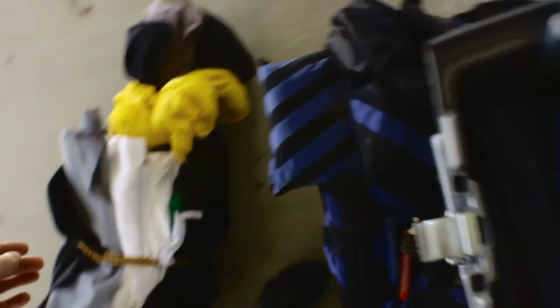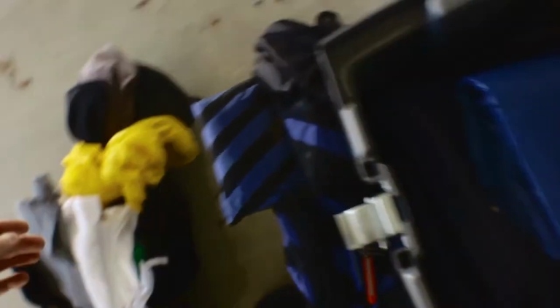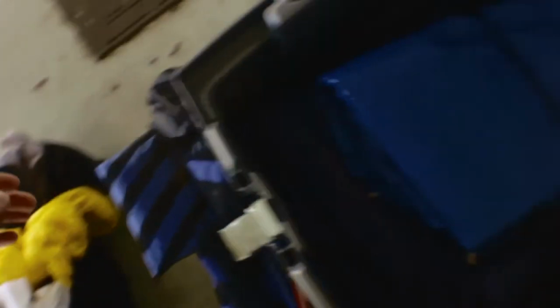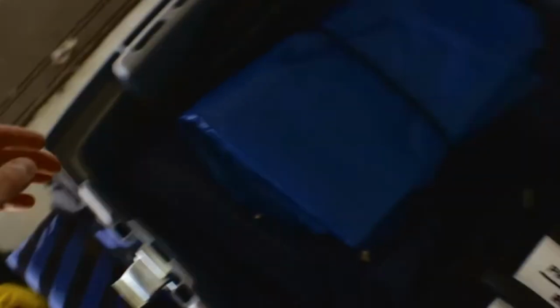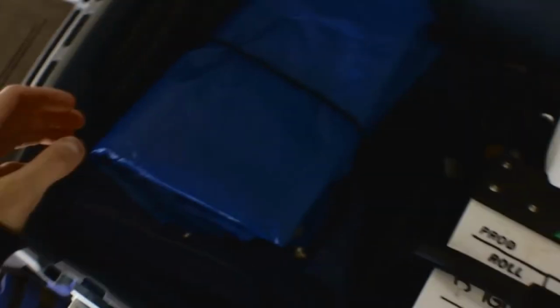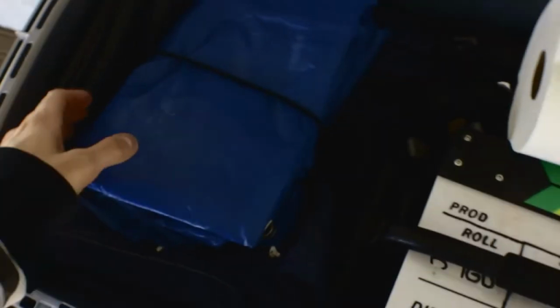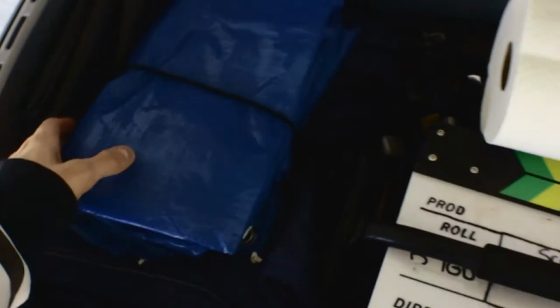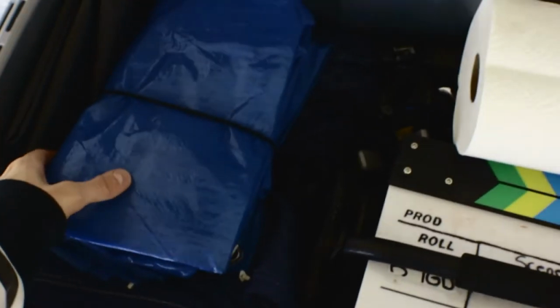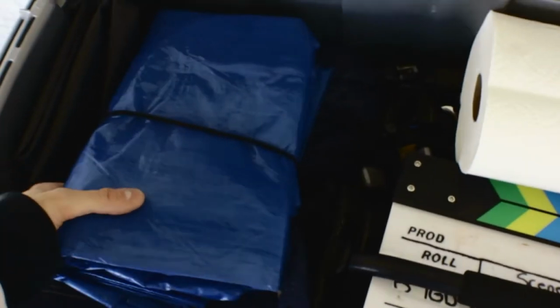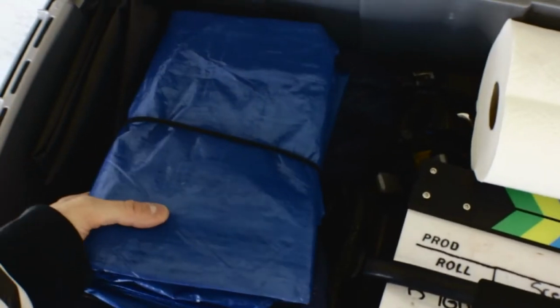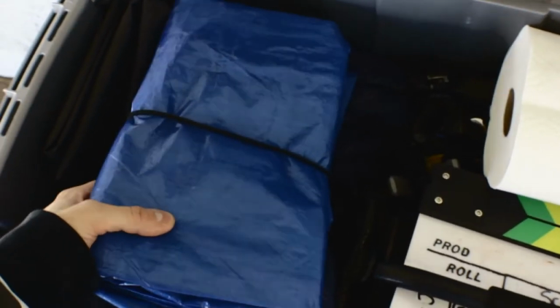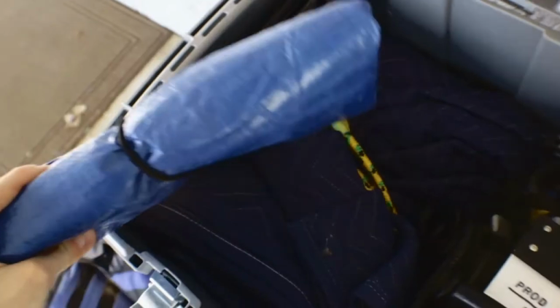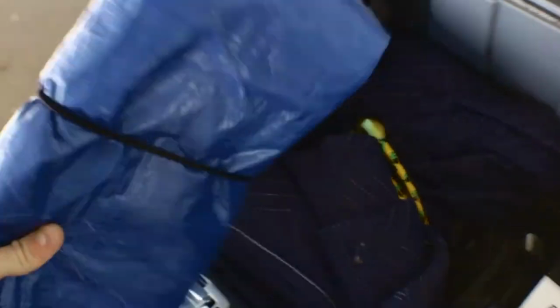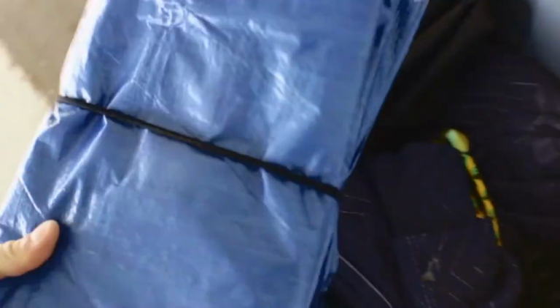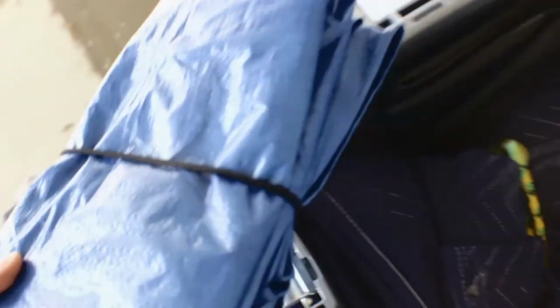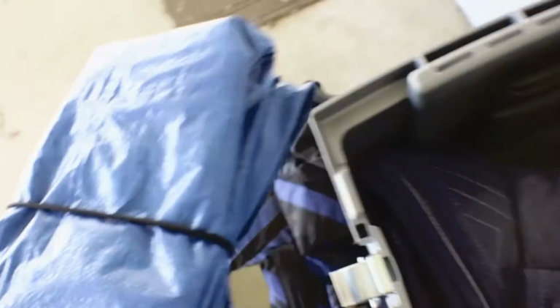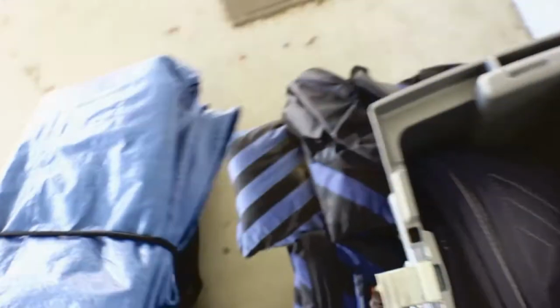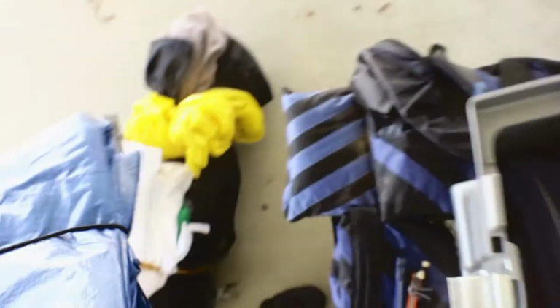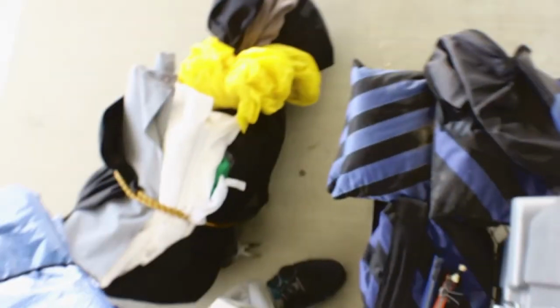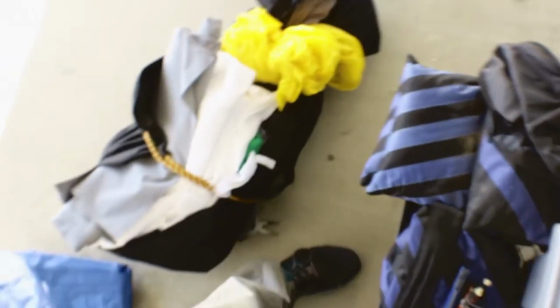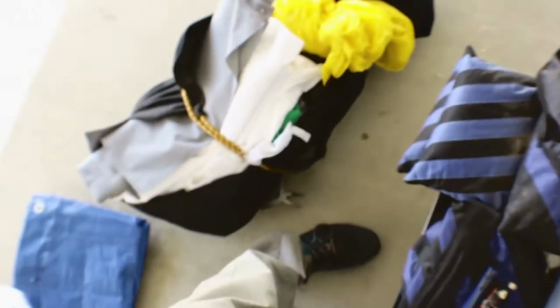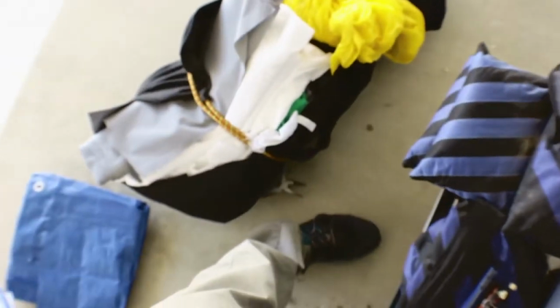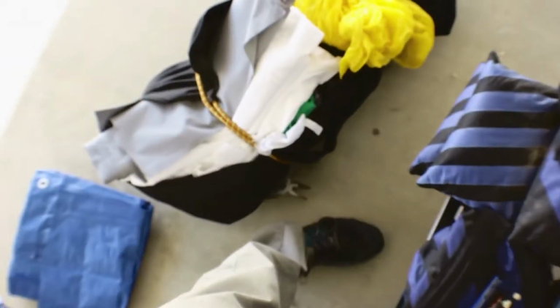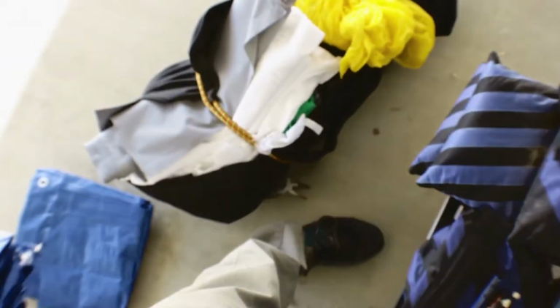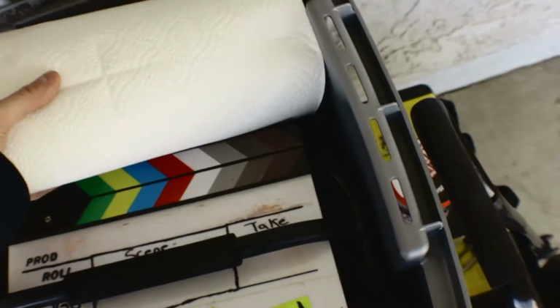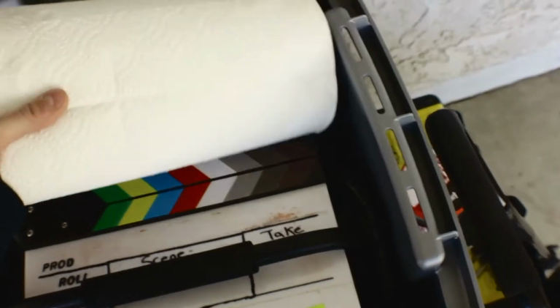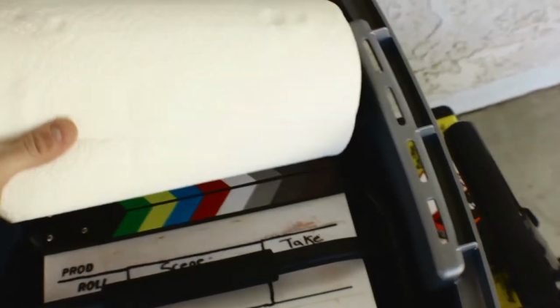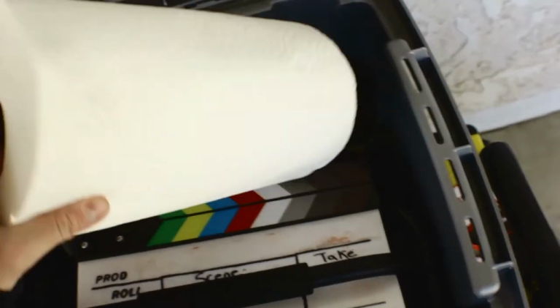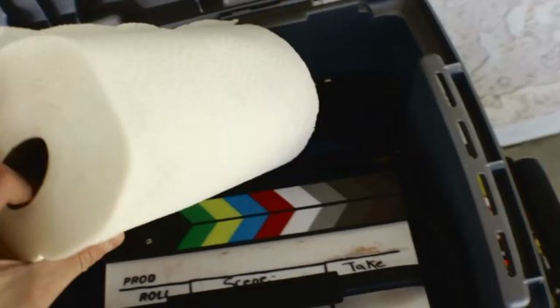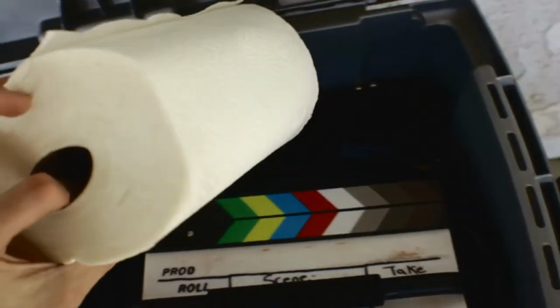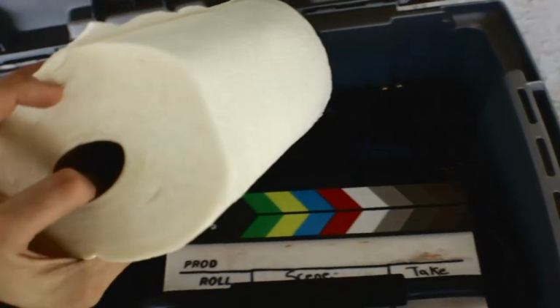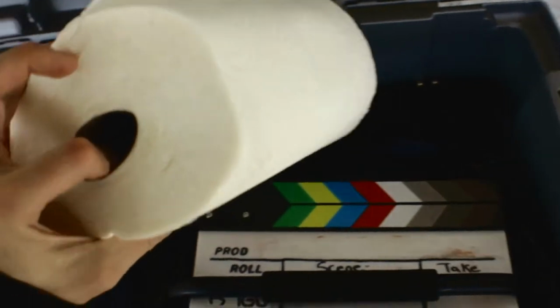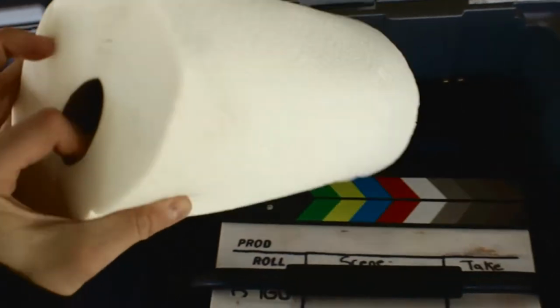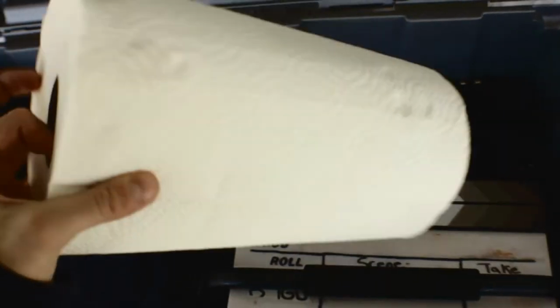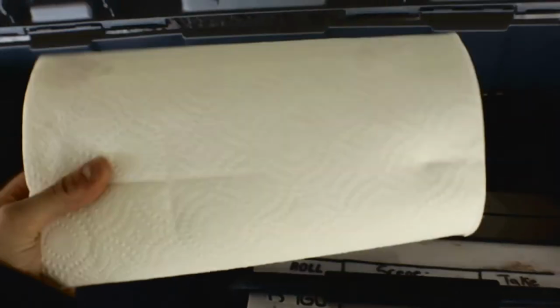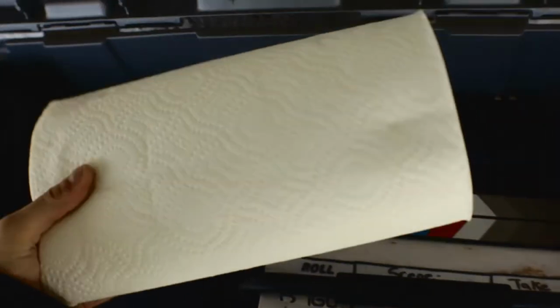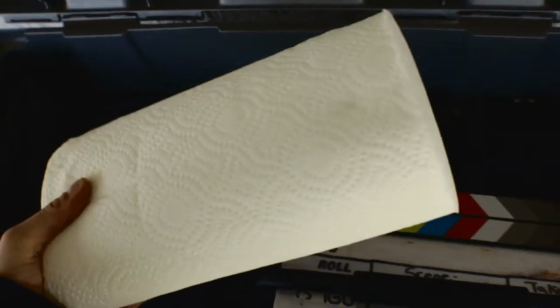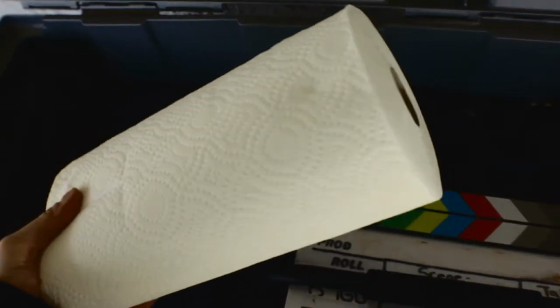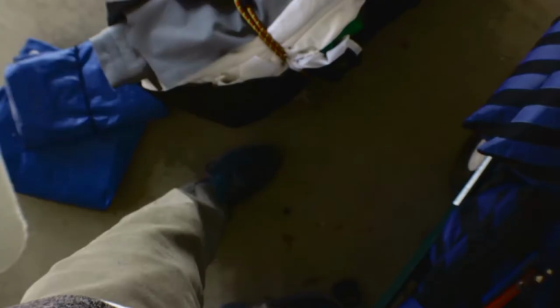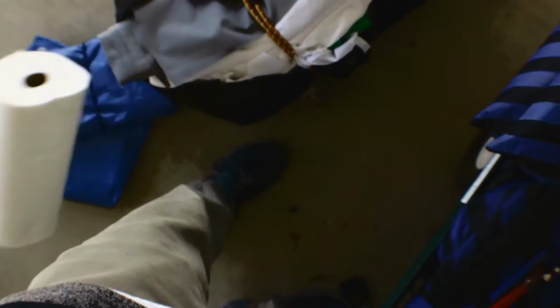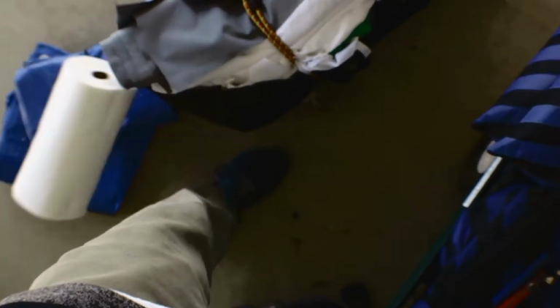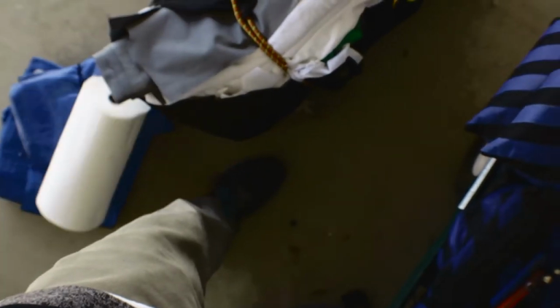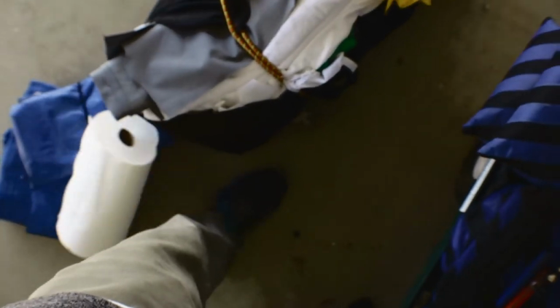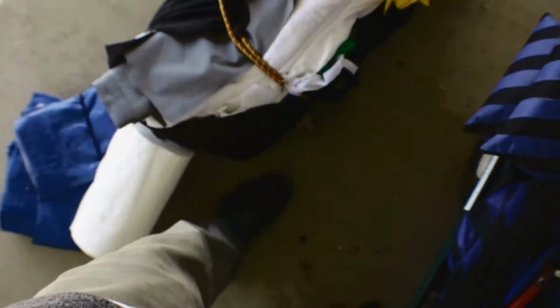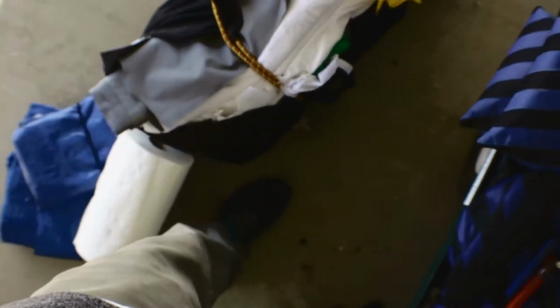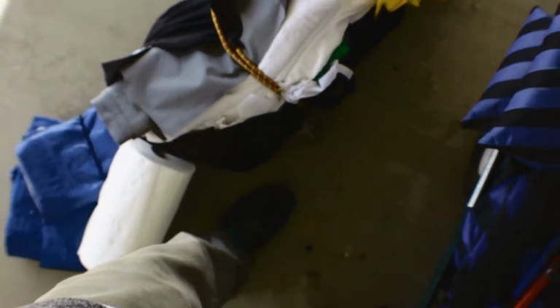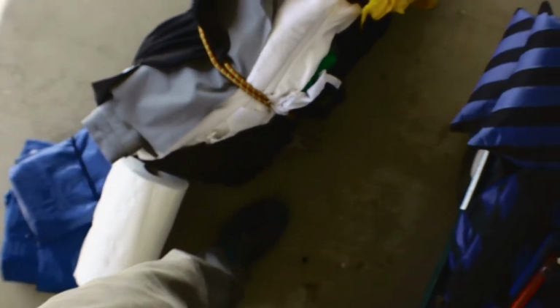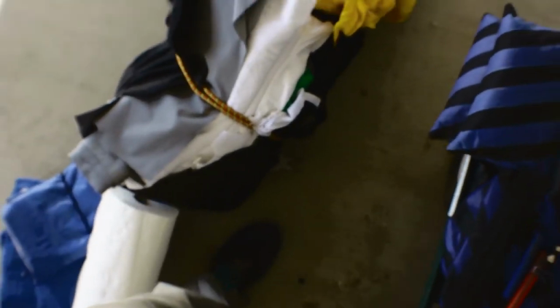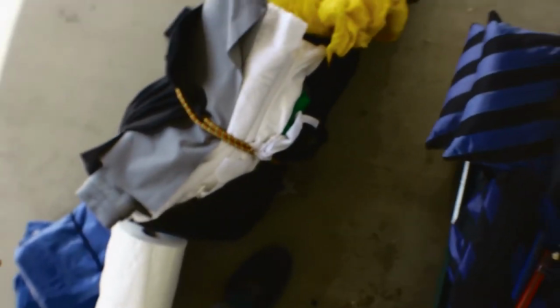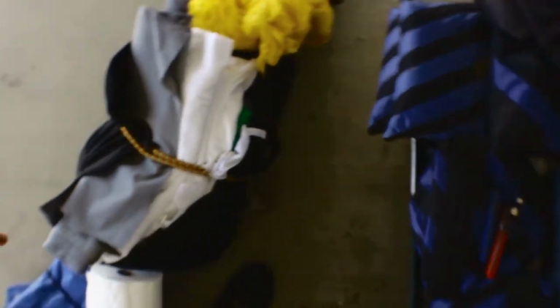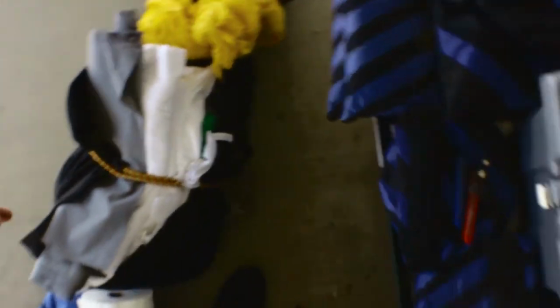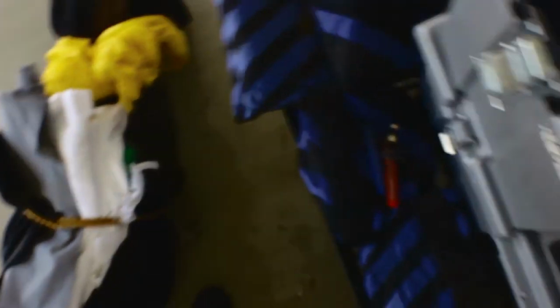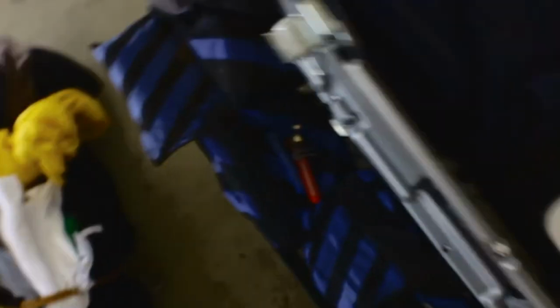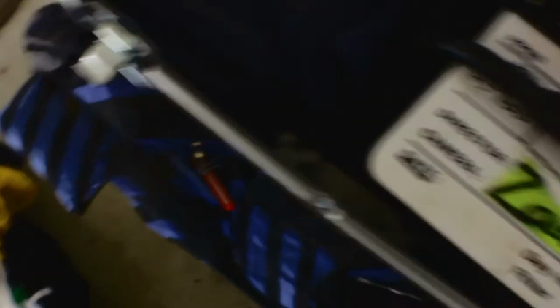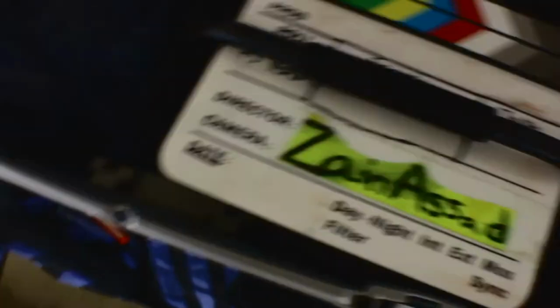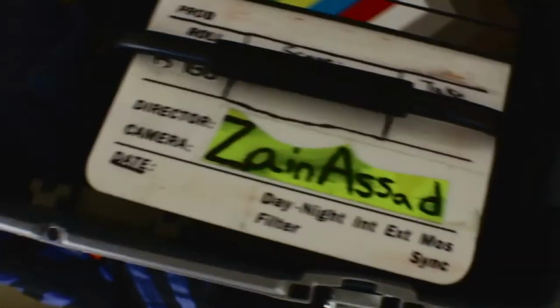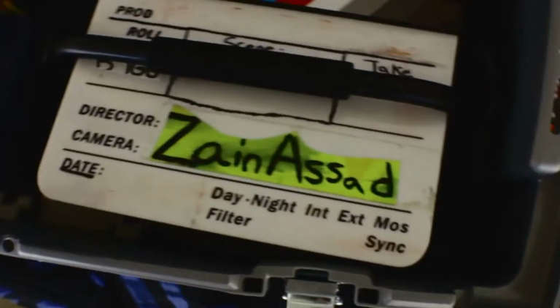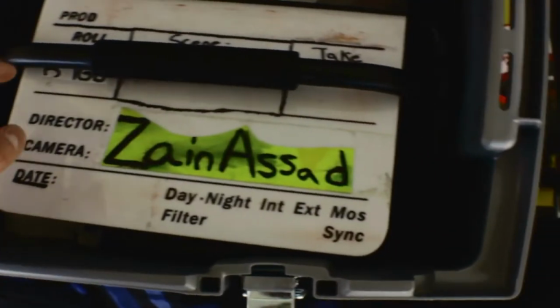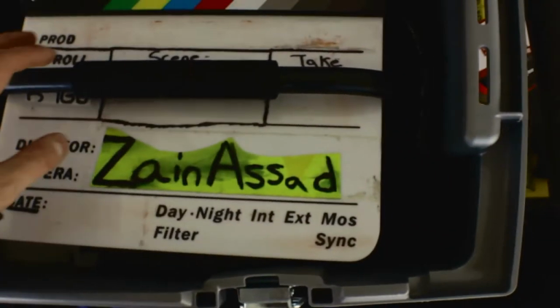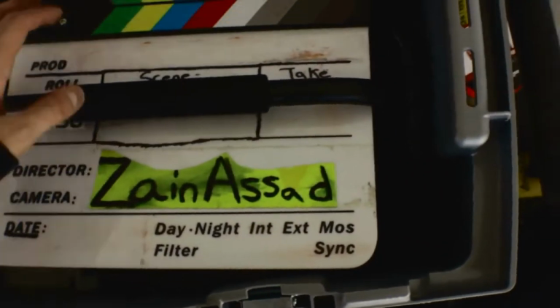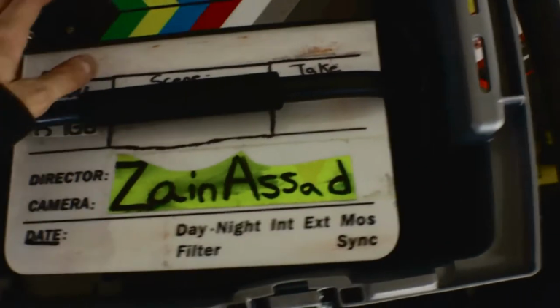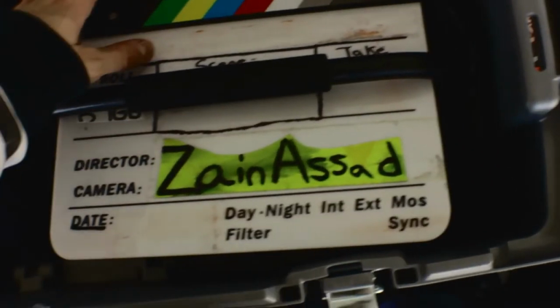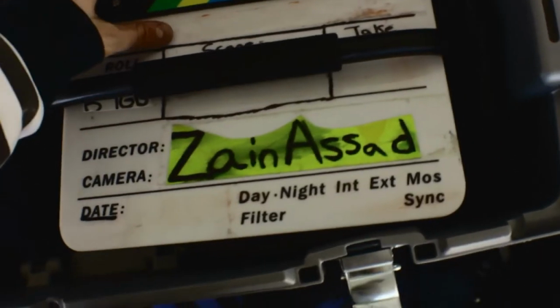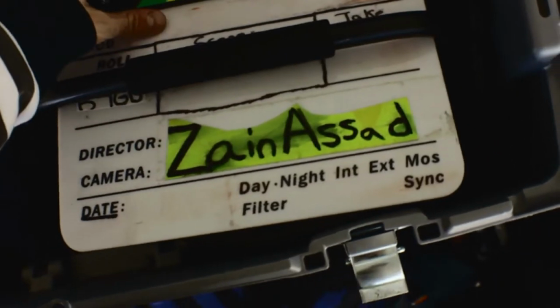There's a couple tarps and stuff. There's a roll of paper towels. There's the slate board, as you can see.